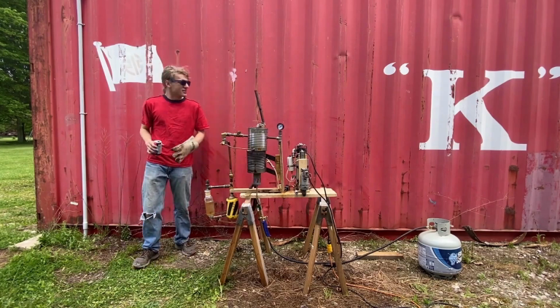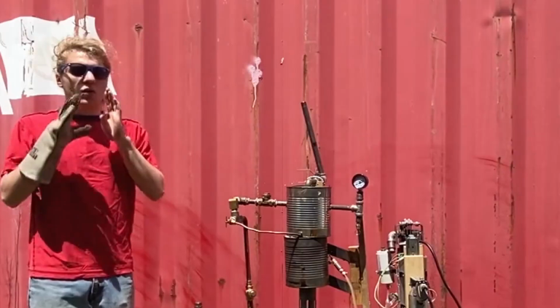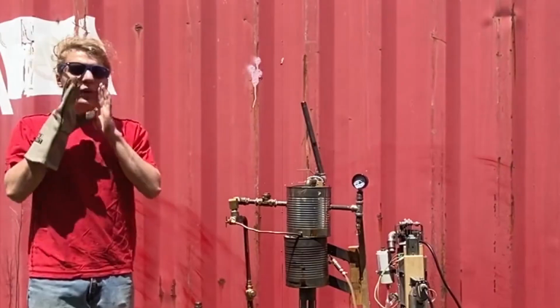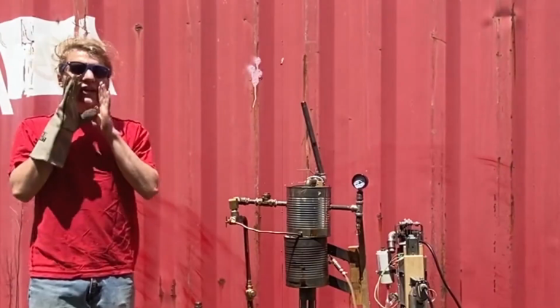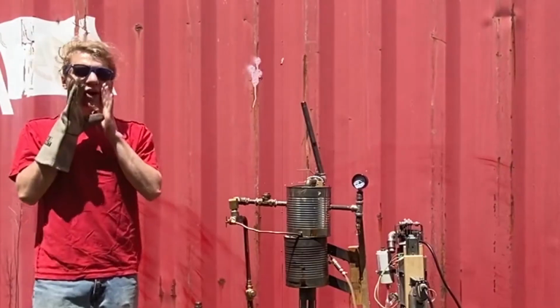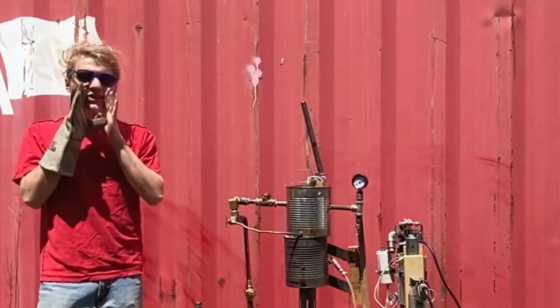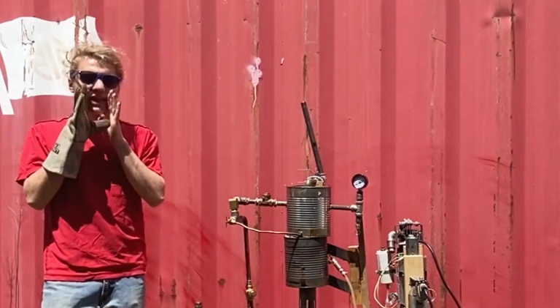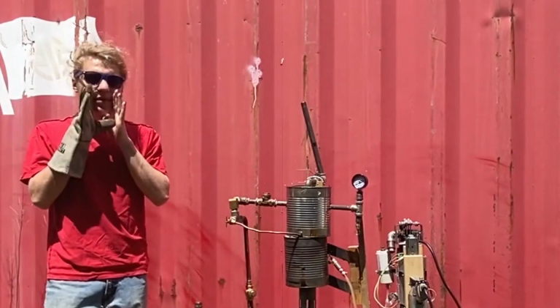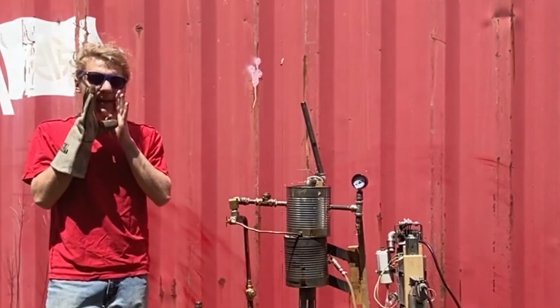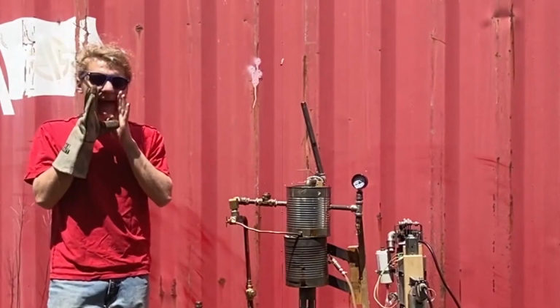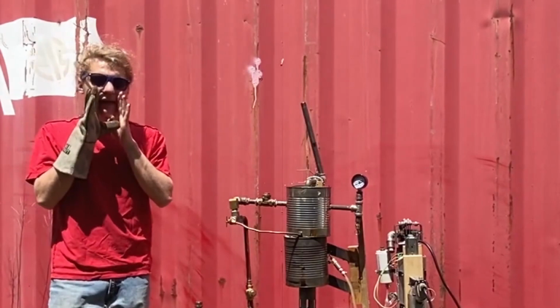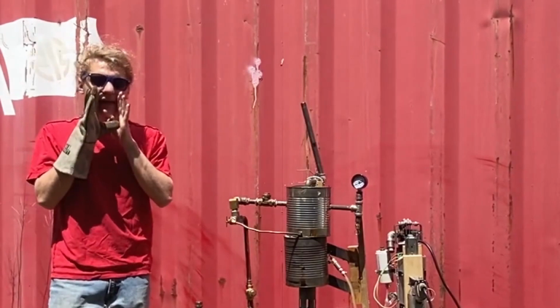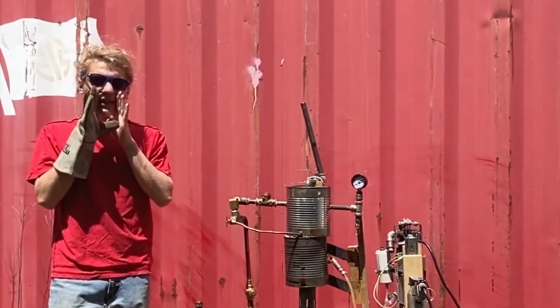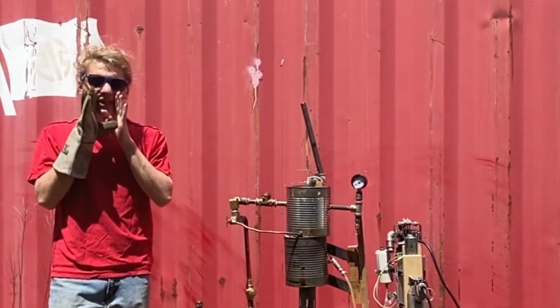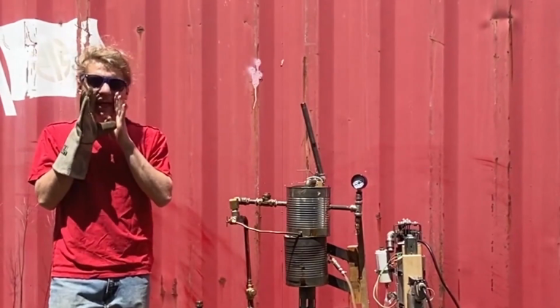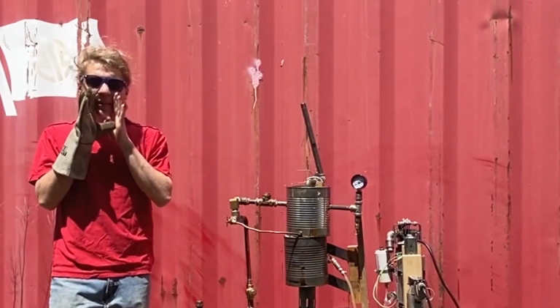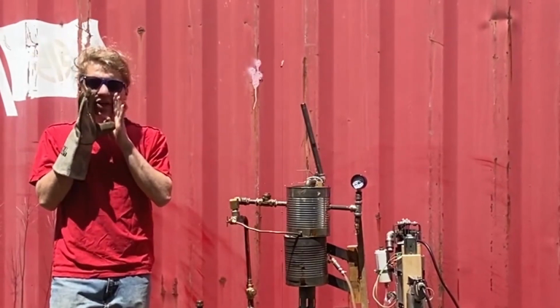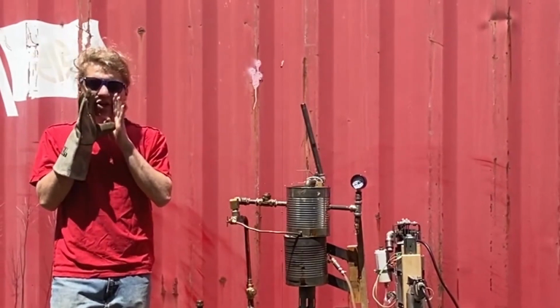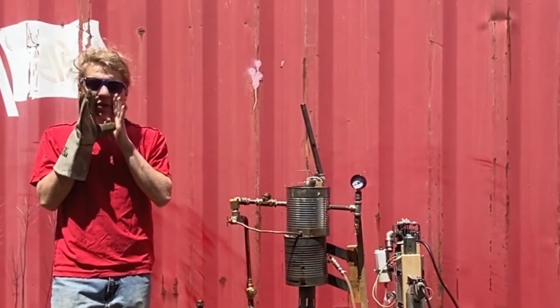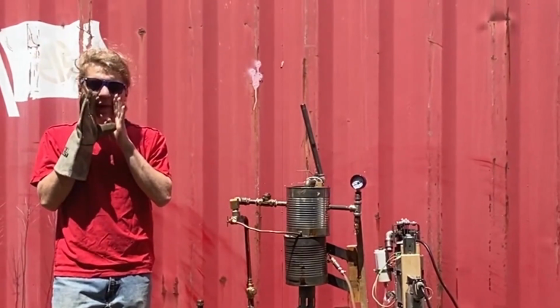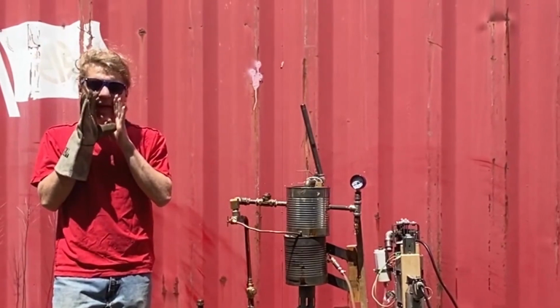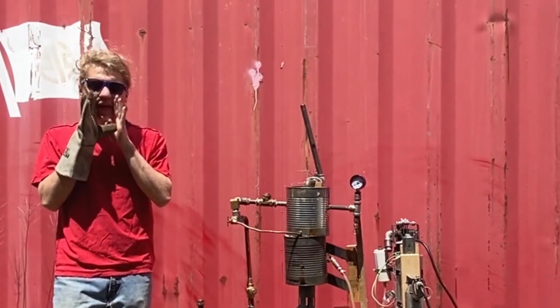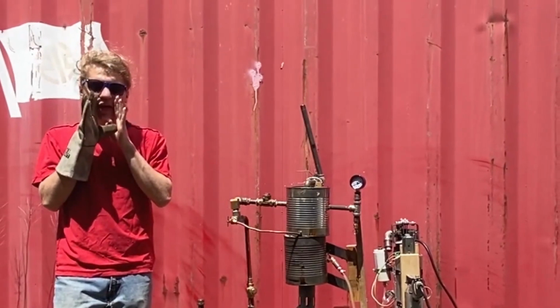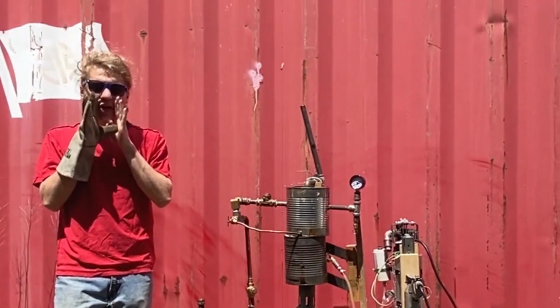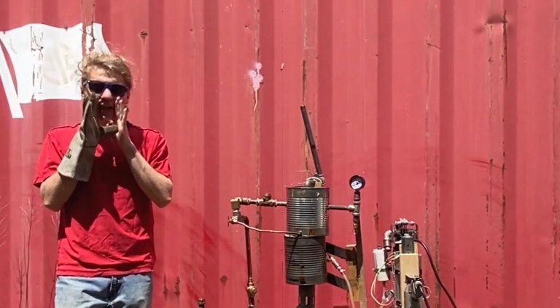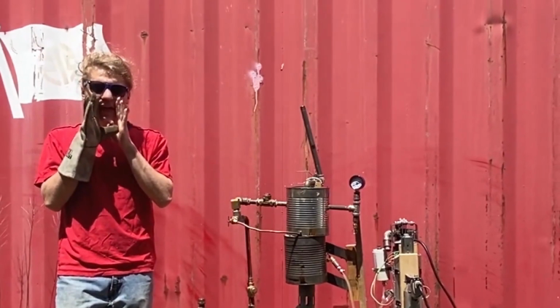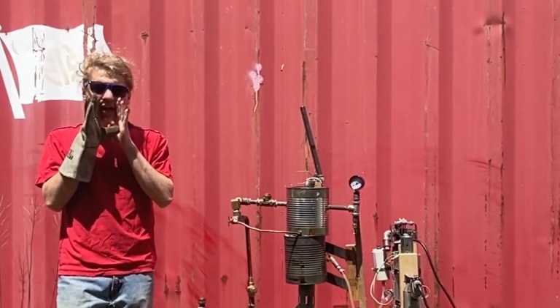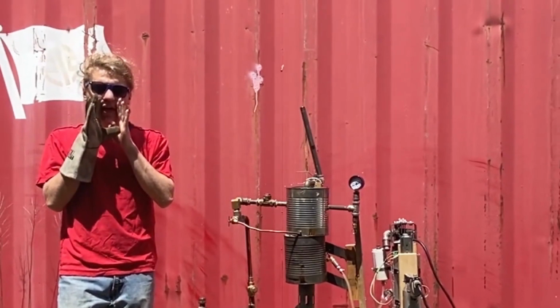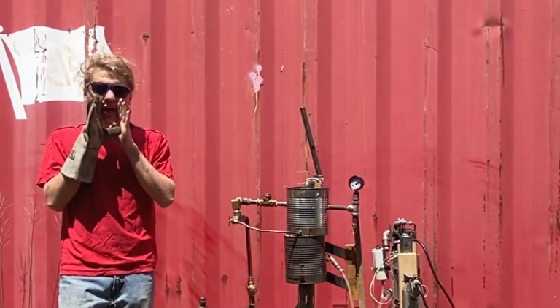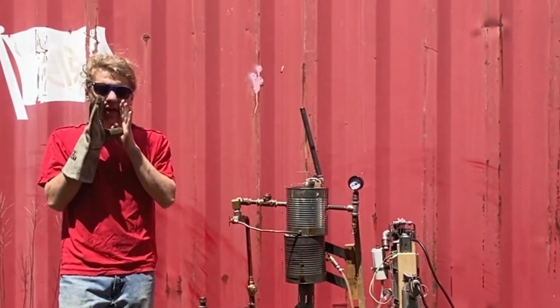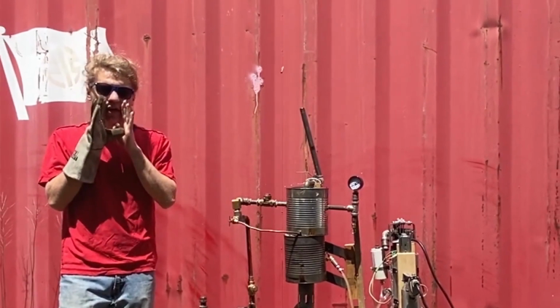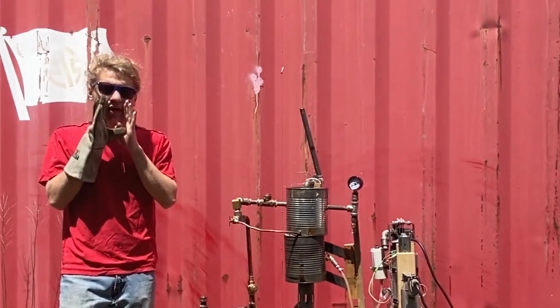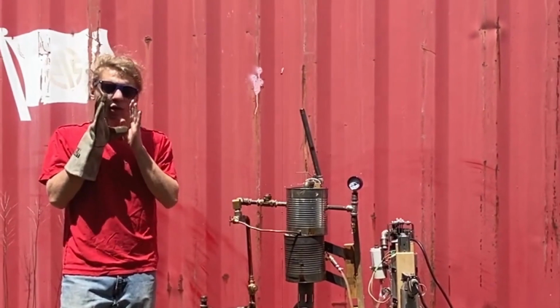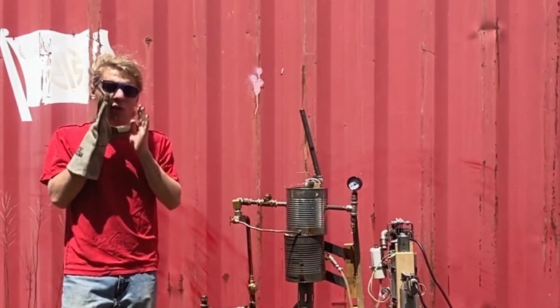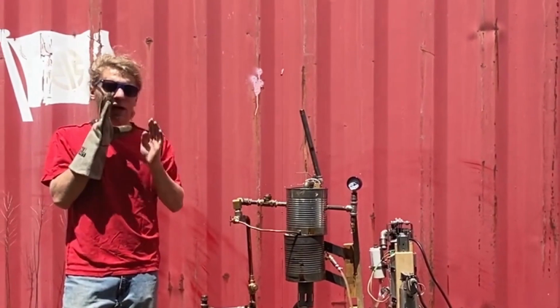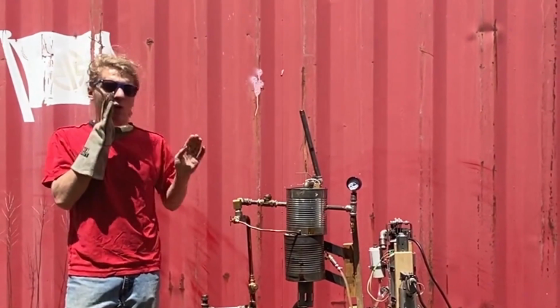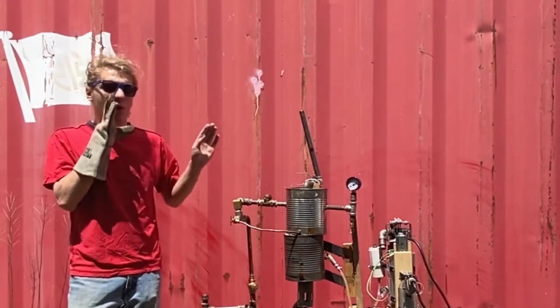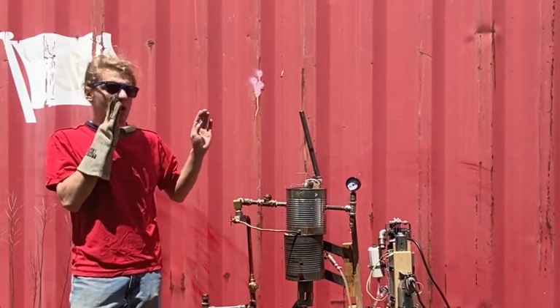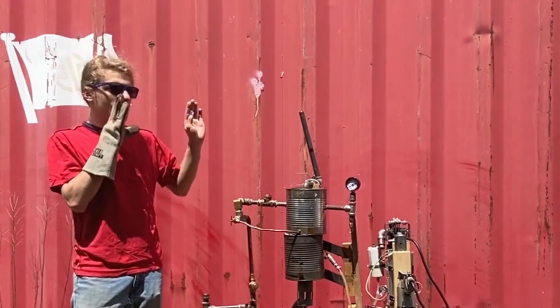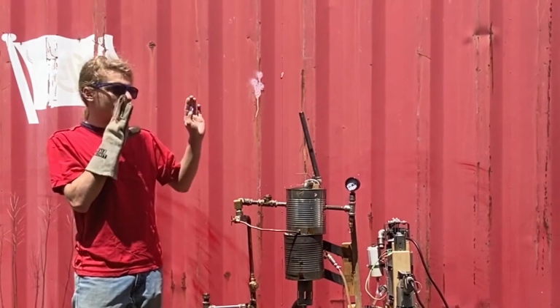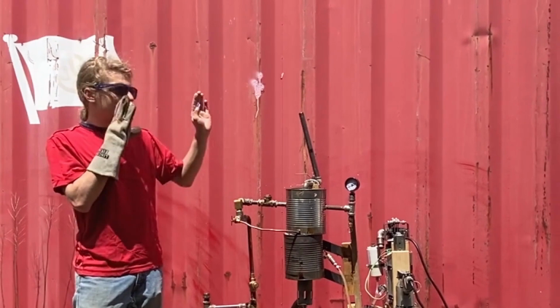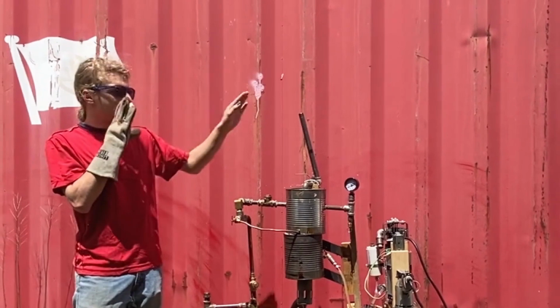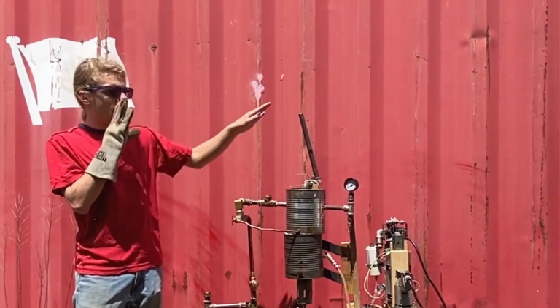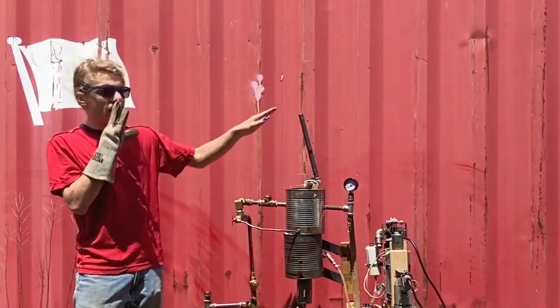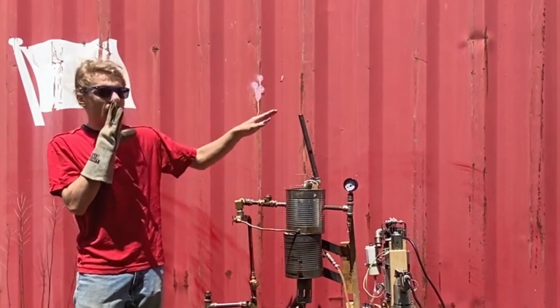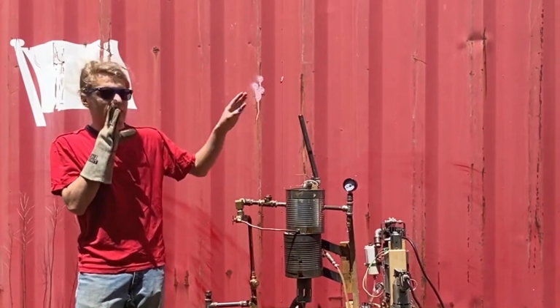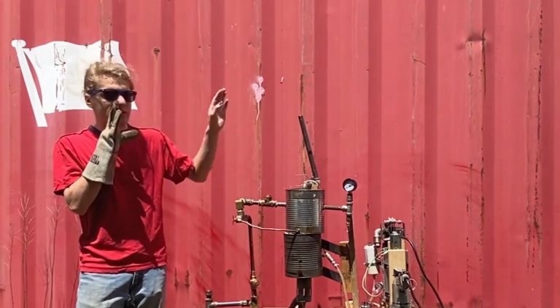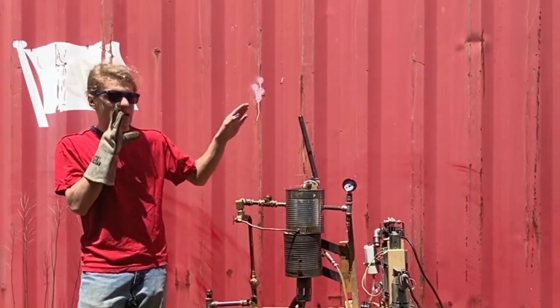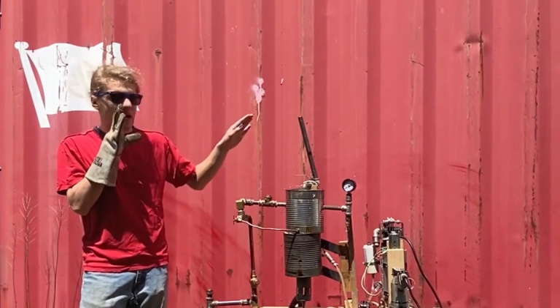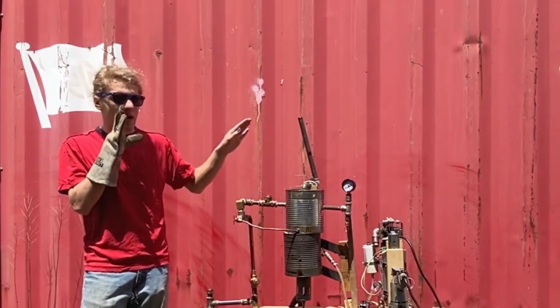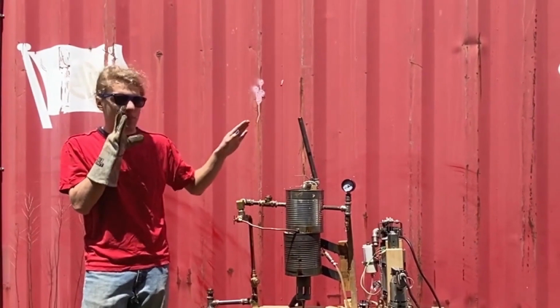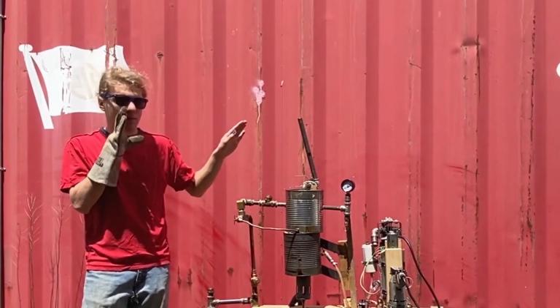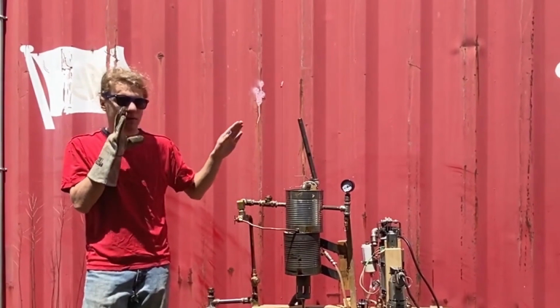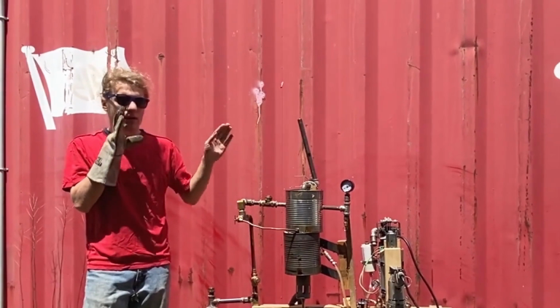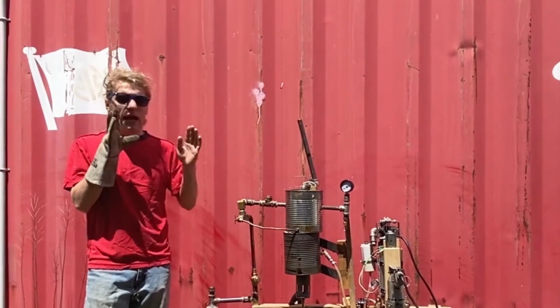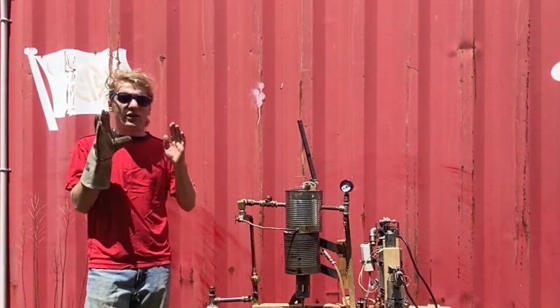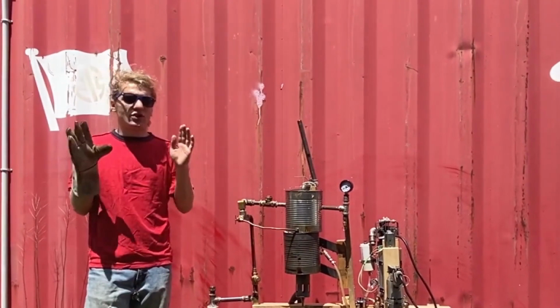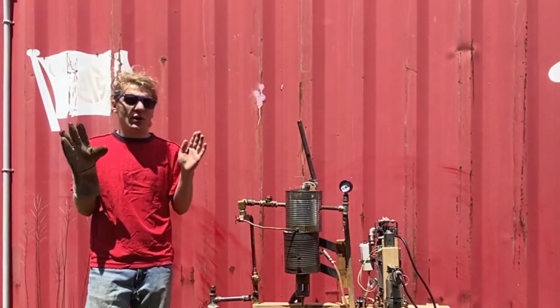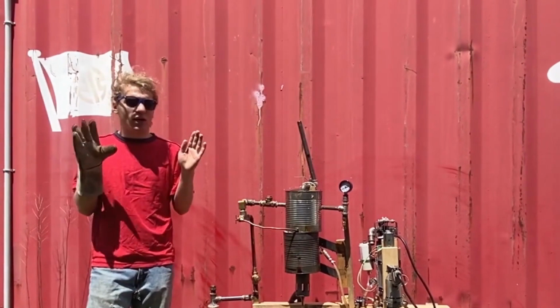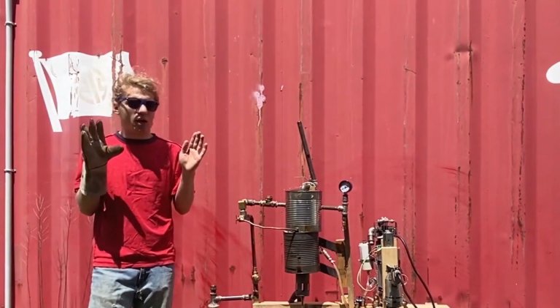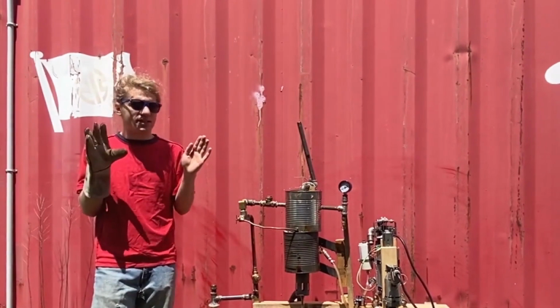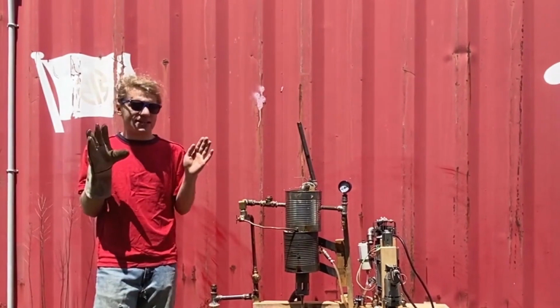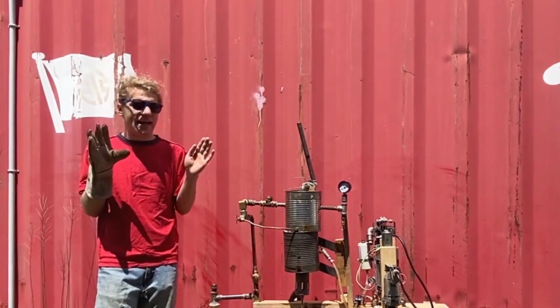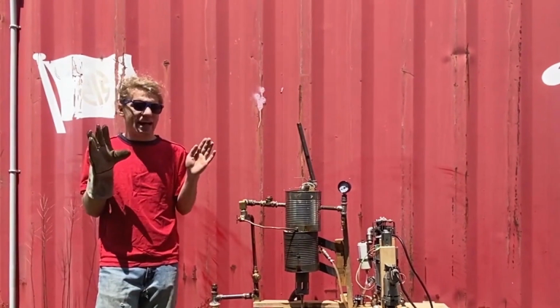We don't seem to be having the same issue as earlier where water was coming out of the top. I don't know what caused that.